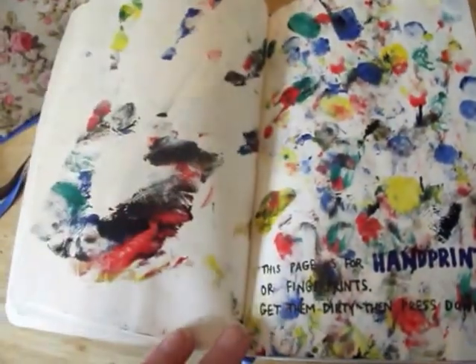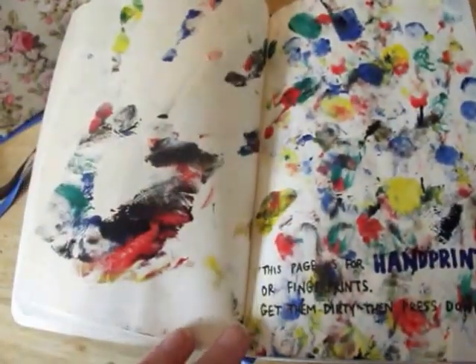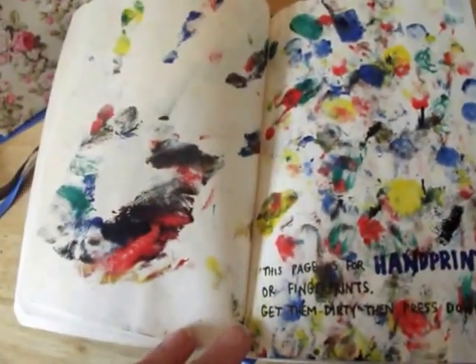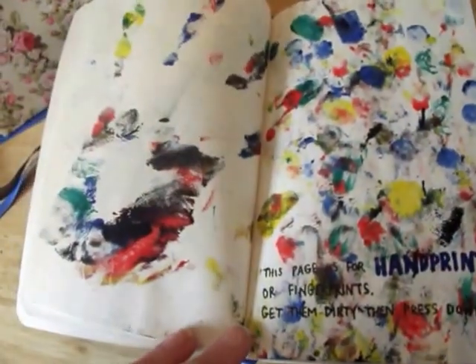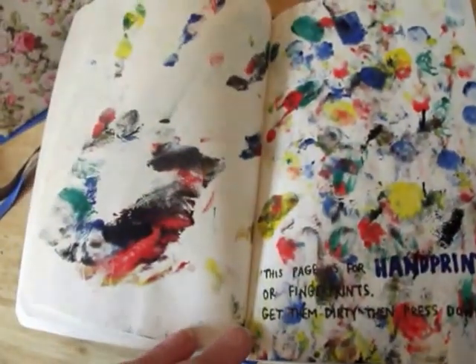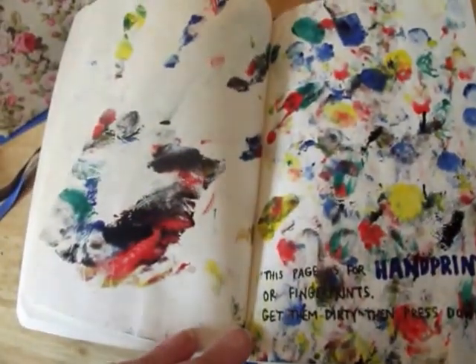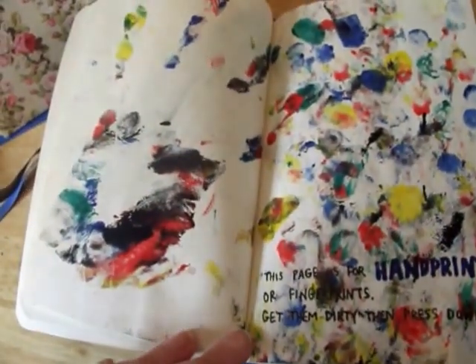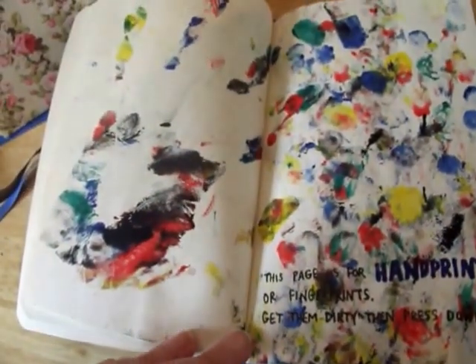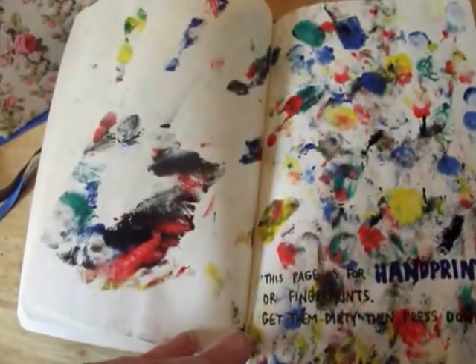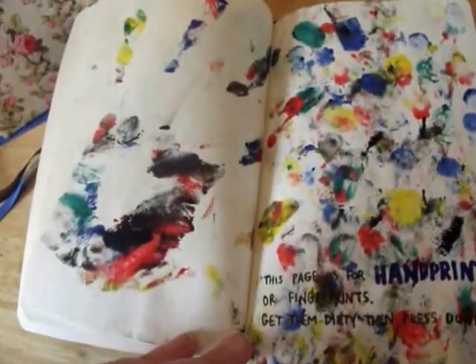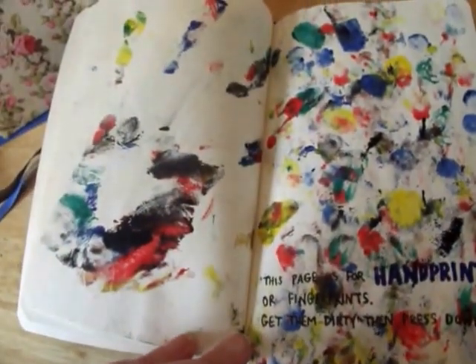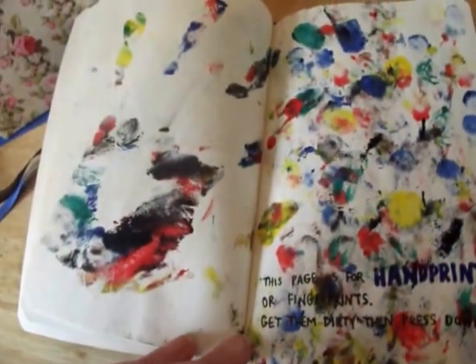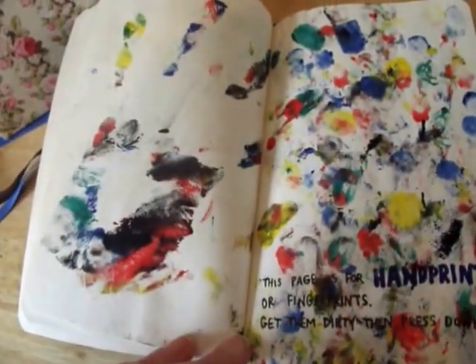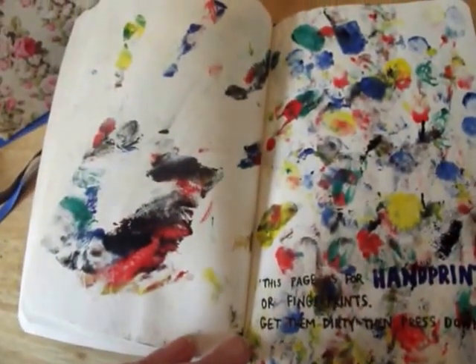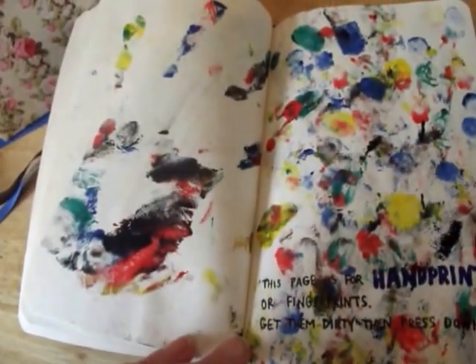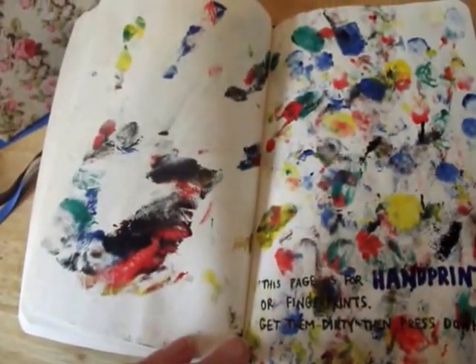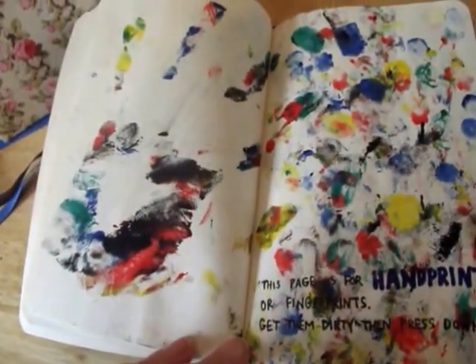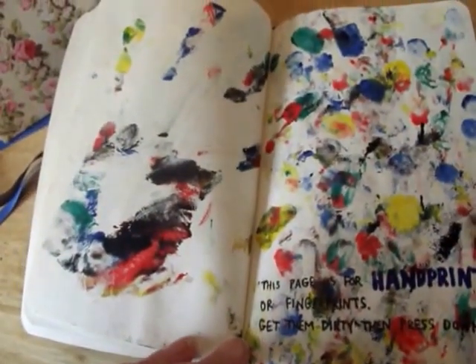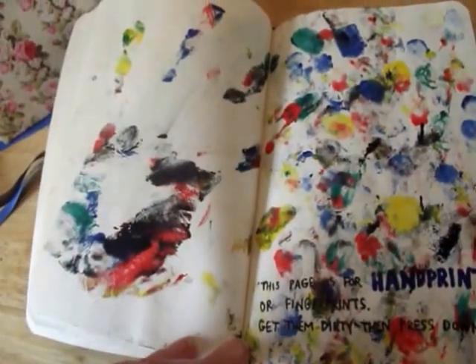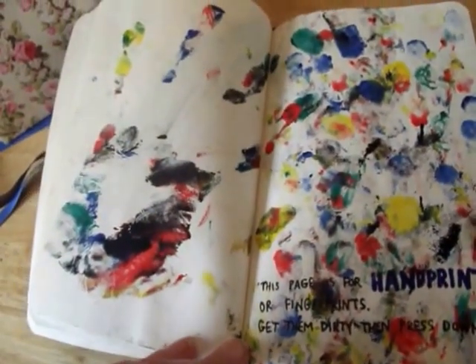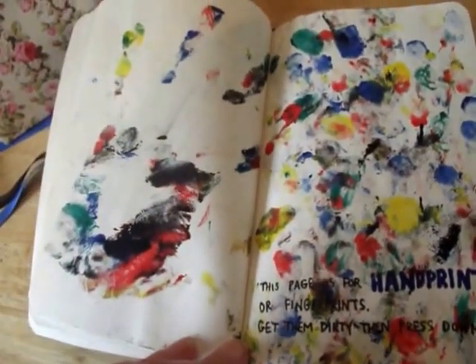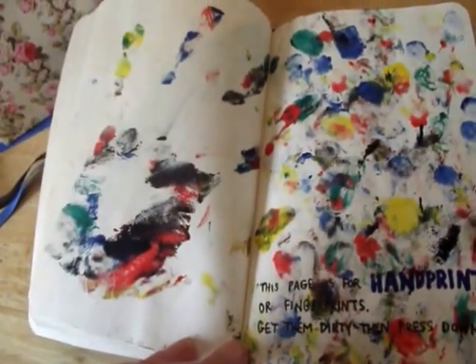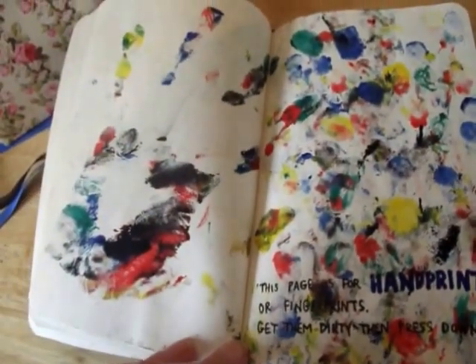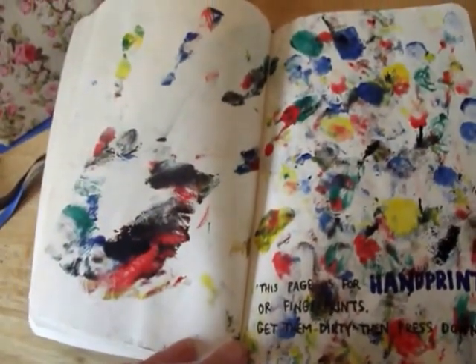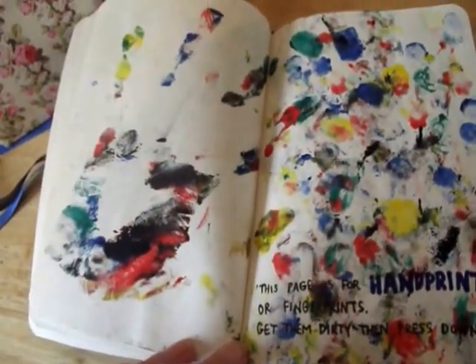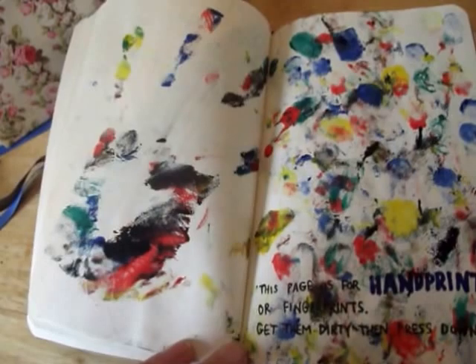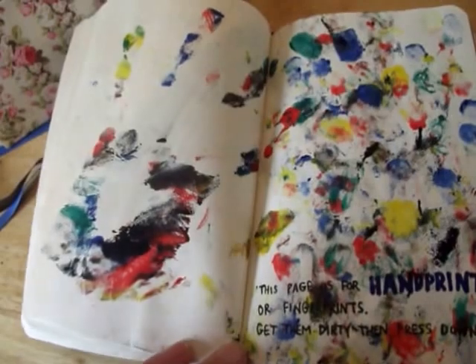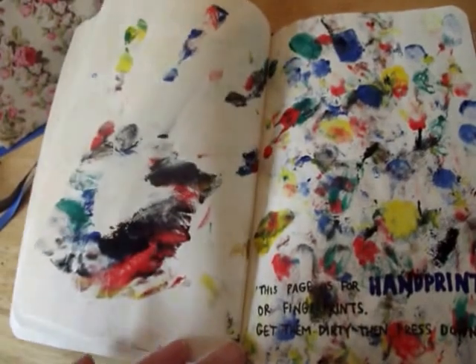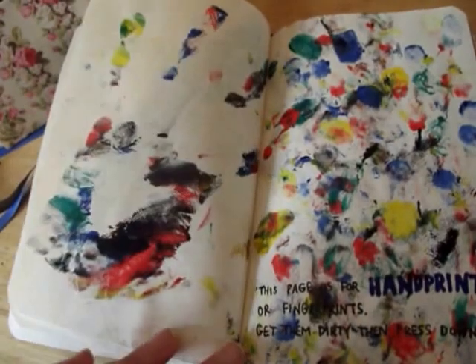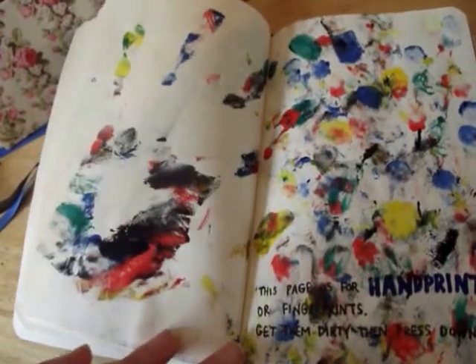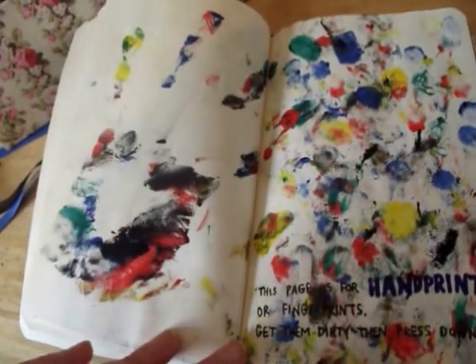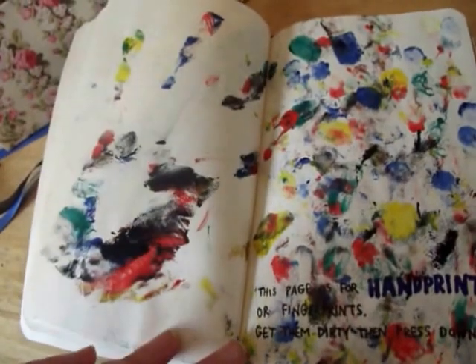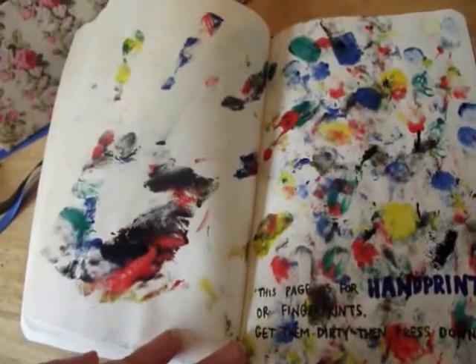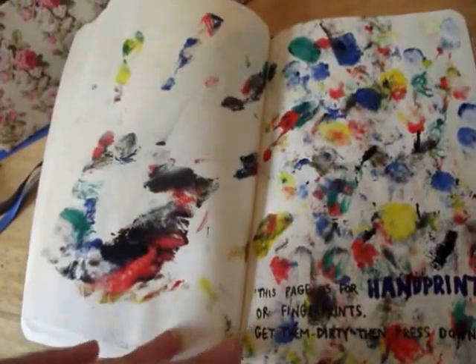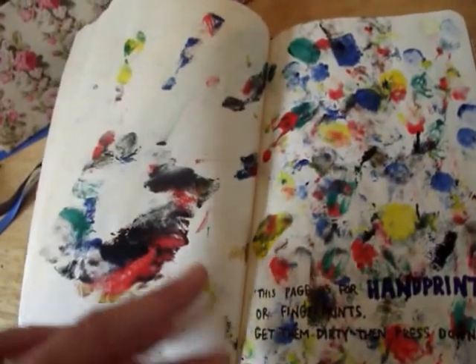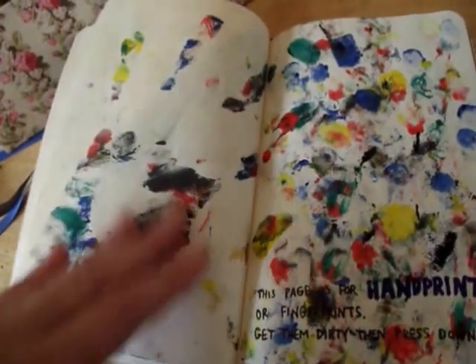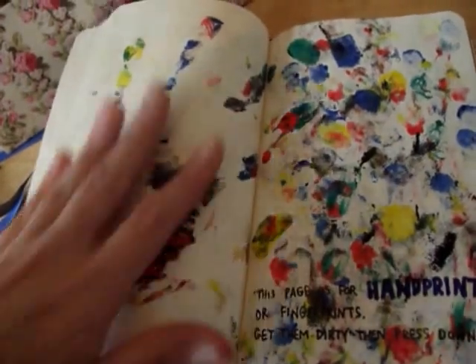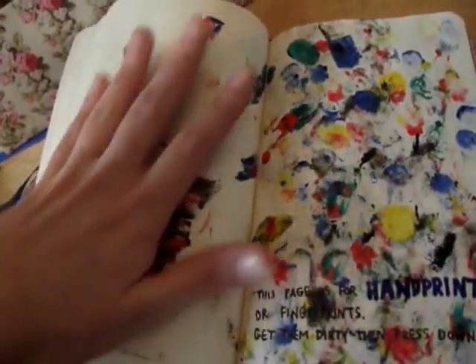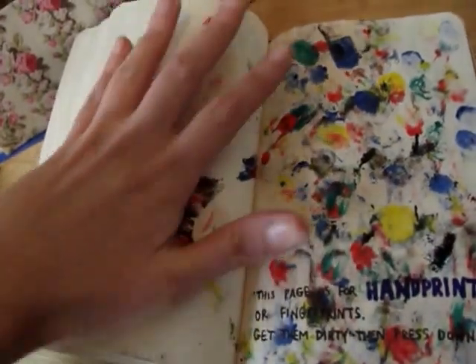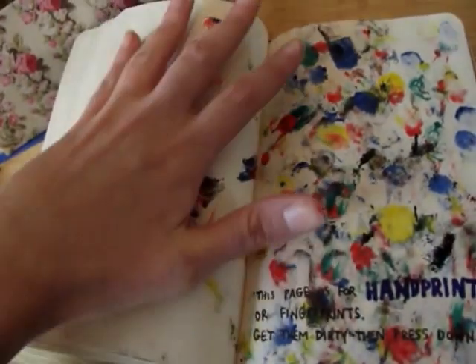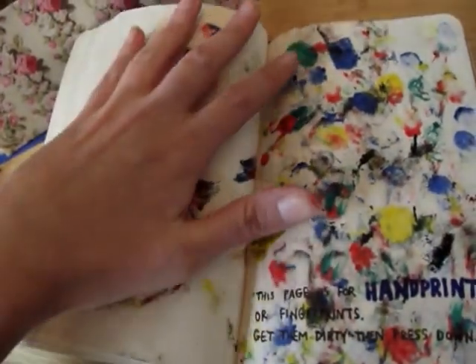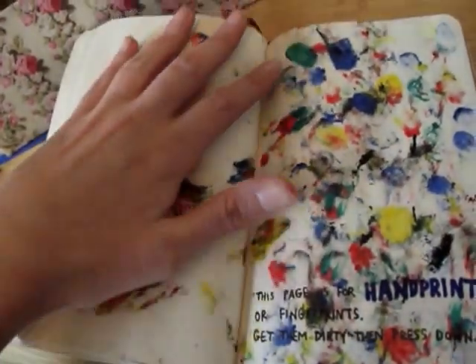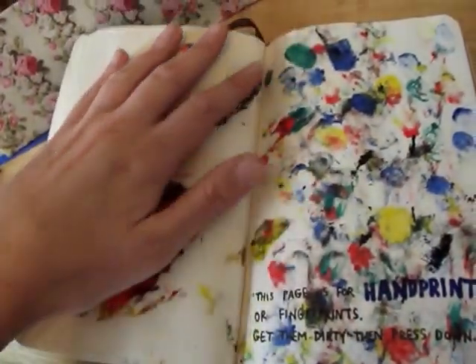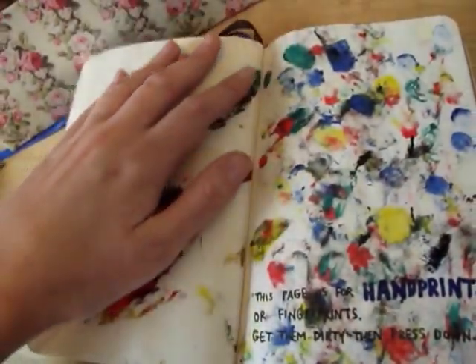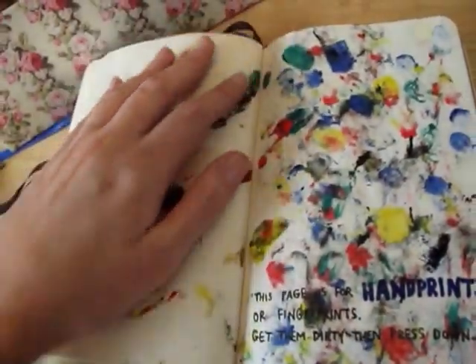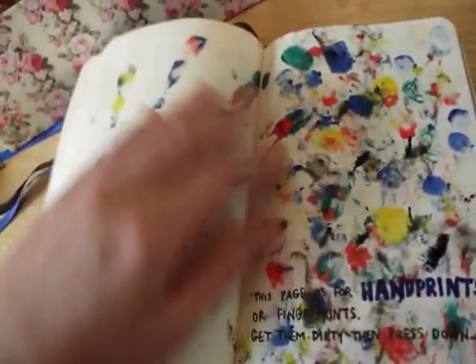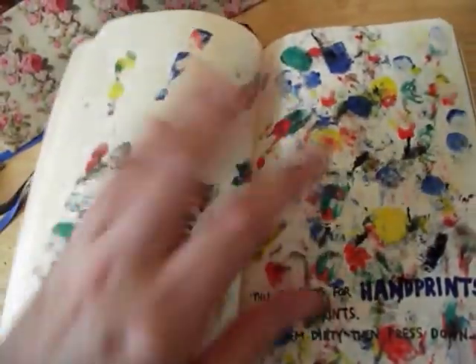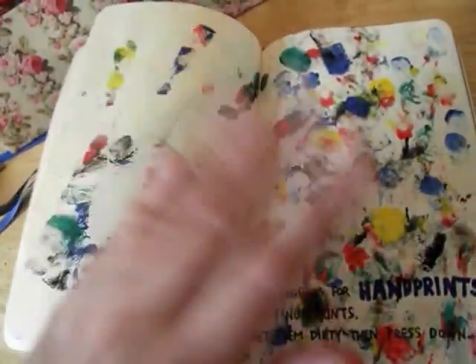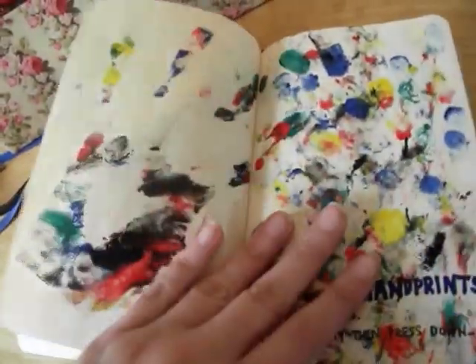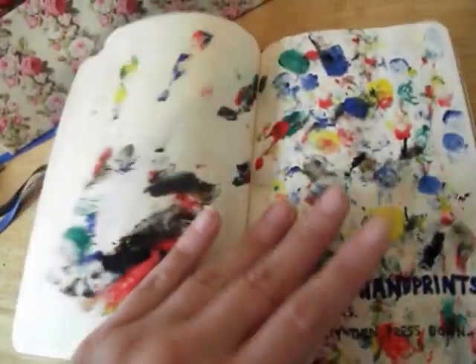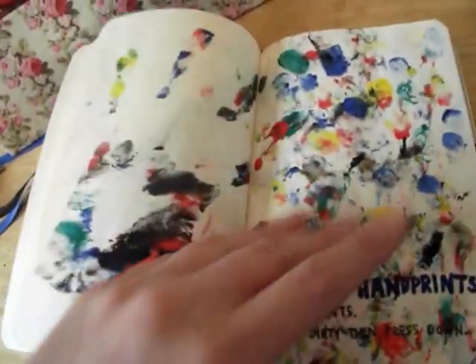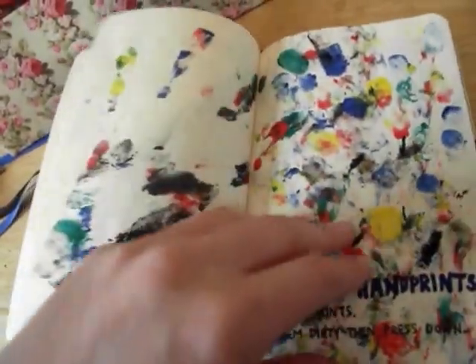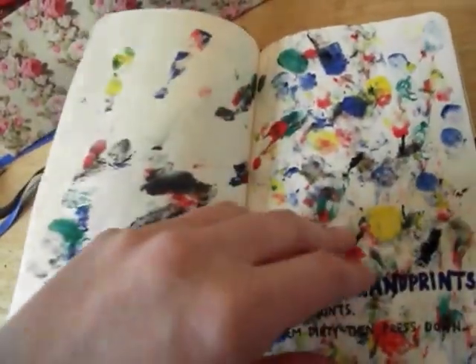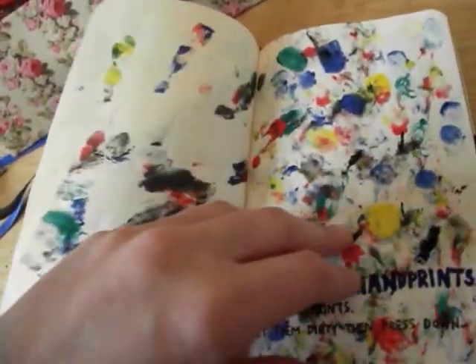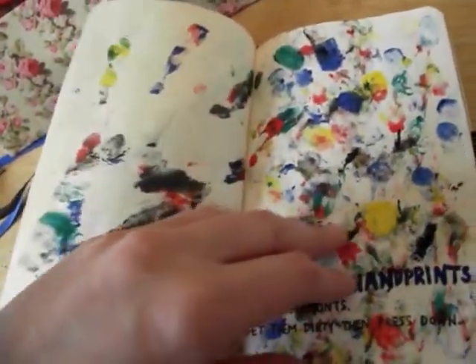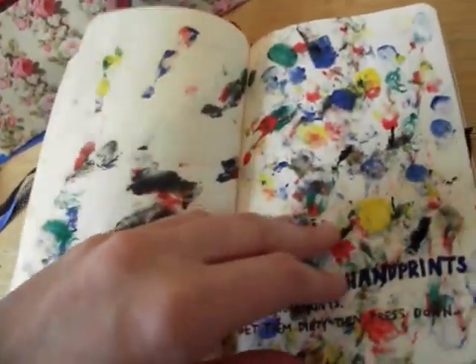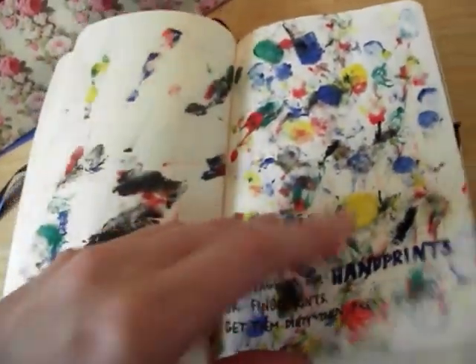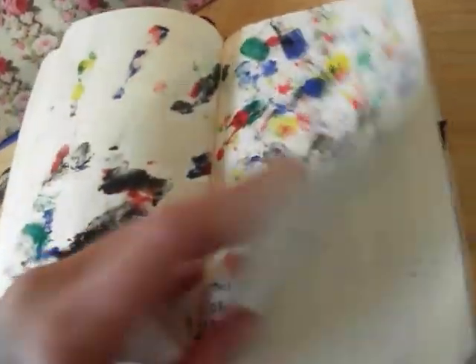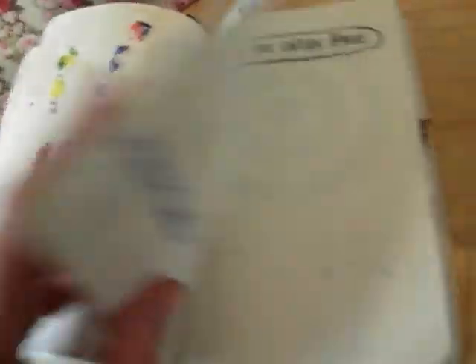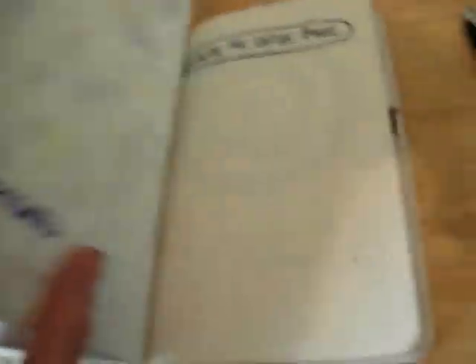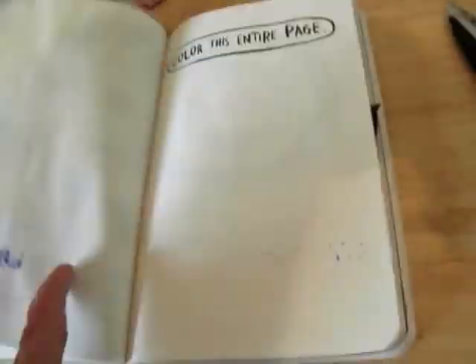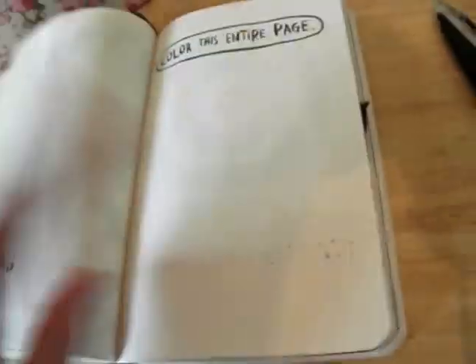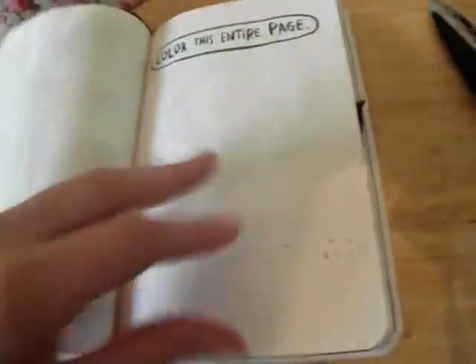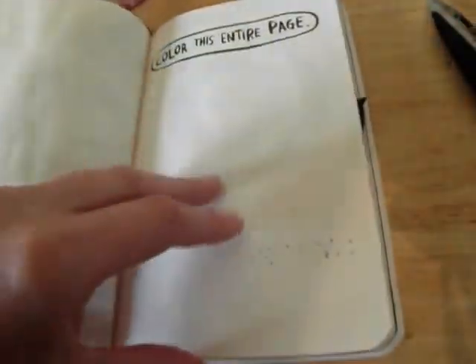This is the handprints and fingerprints page. I absolutely love this one — I've had loads of fun doing this one.